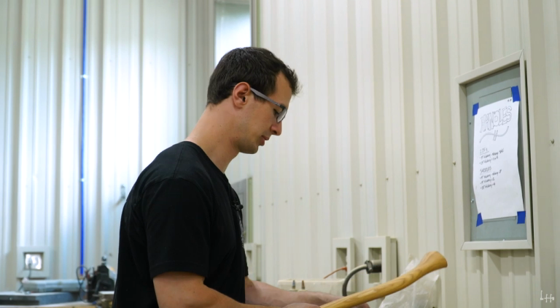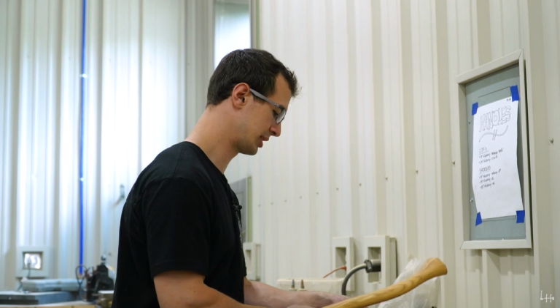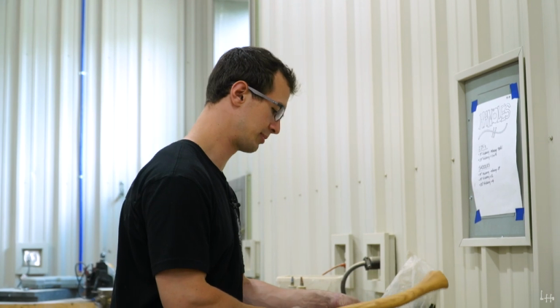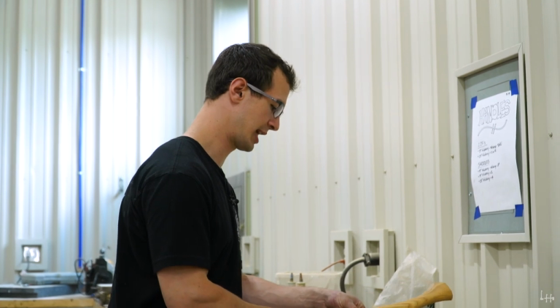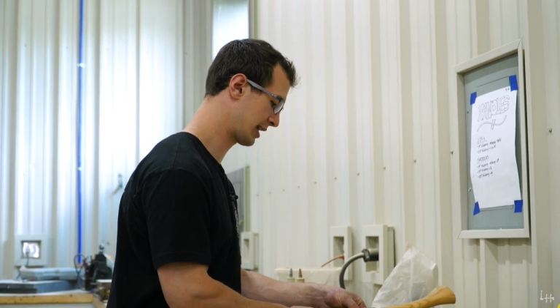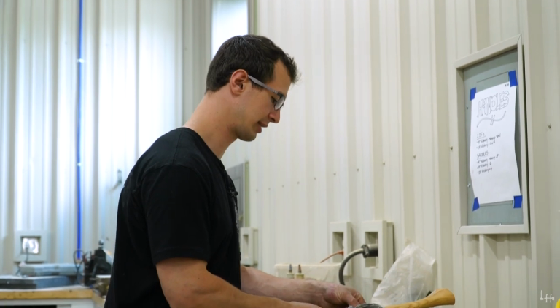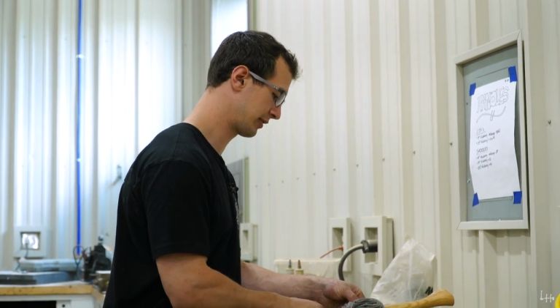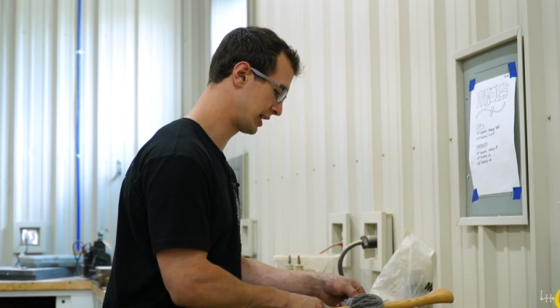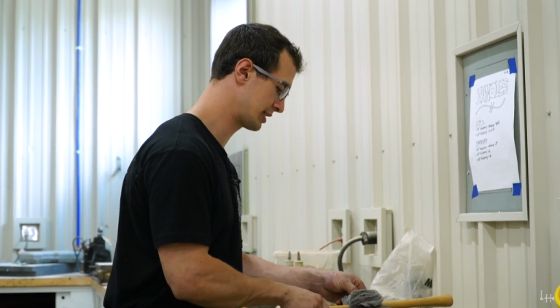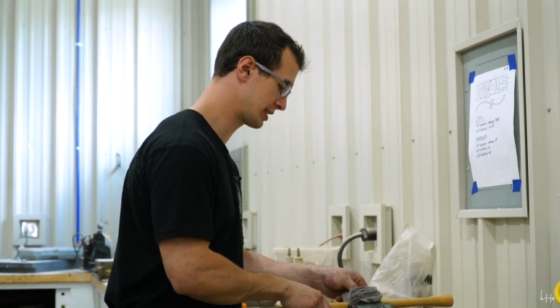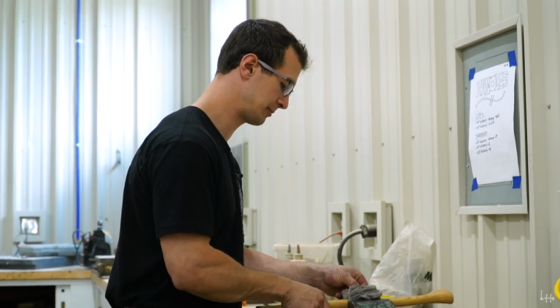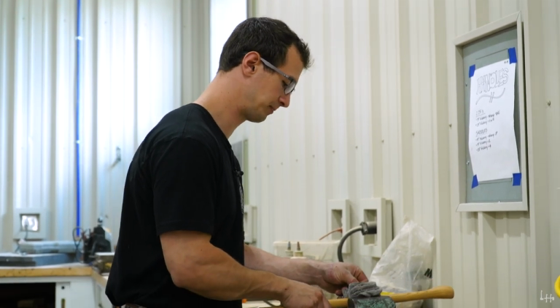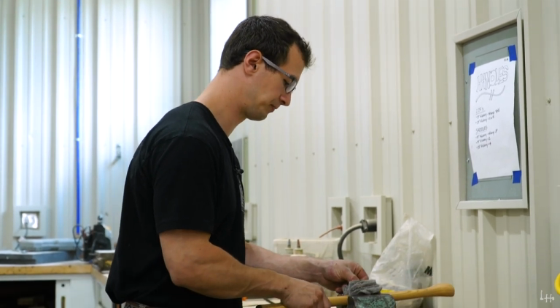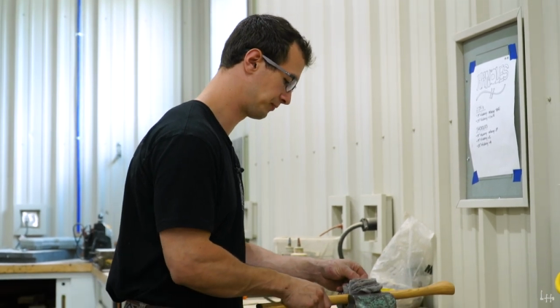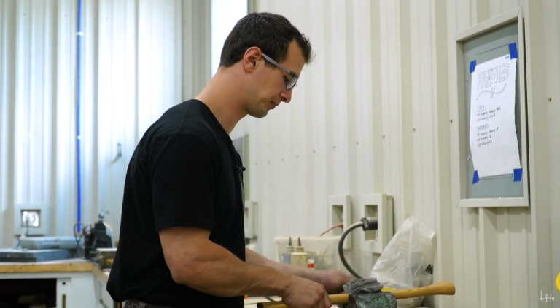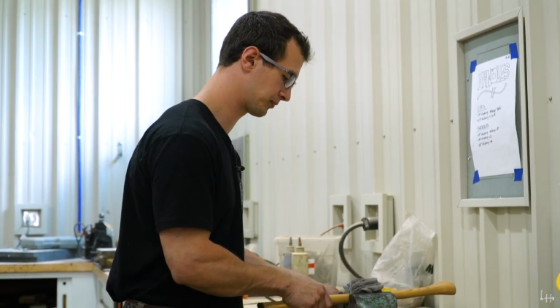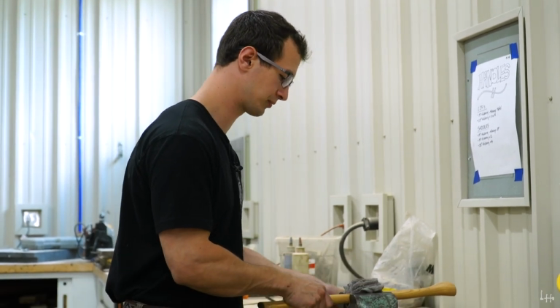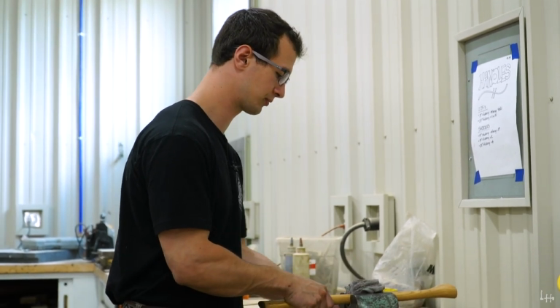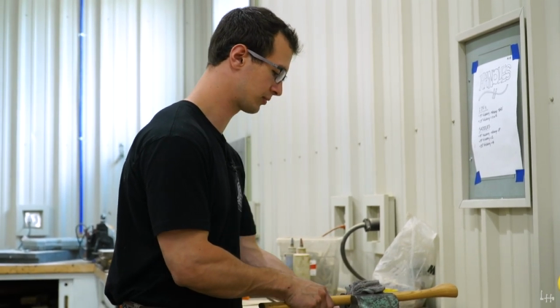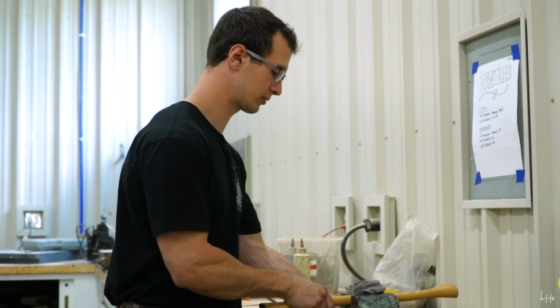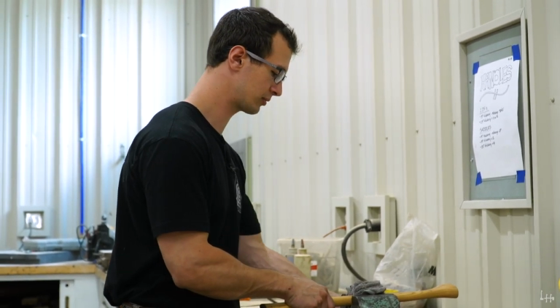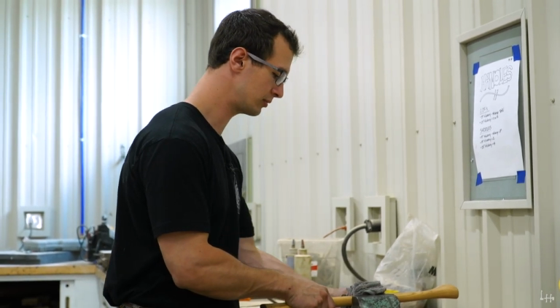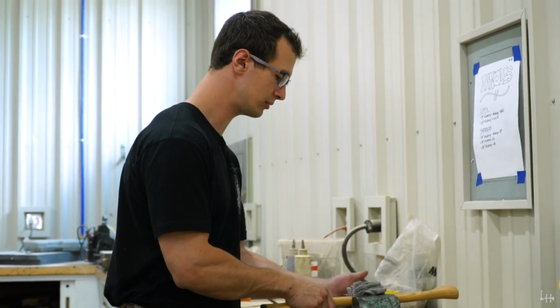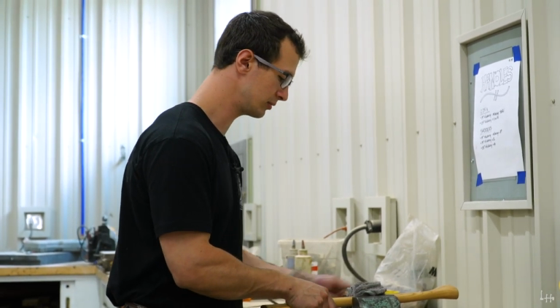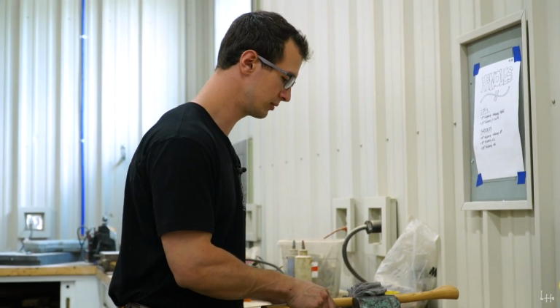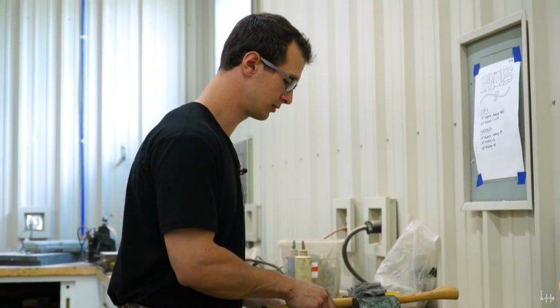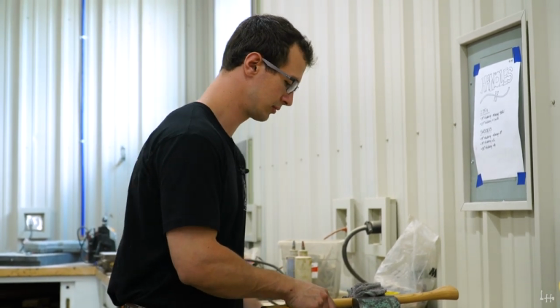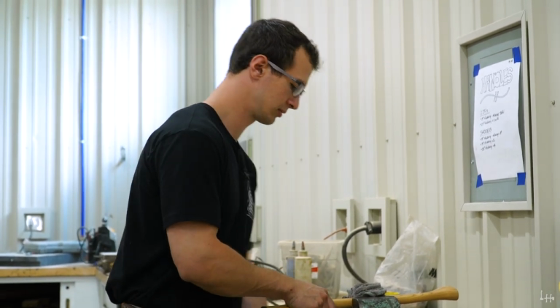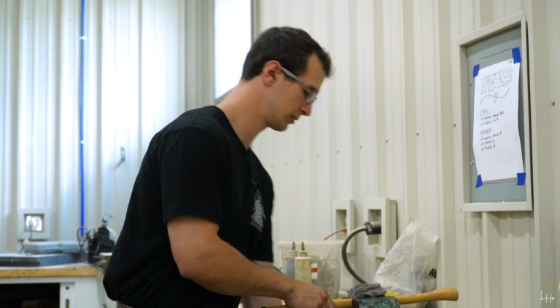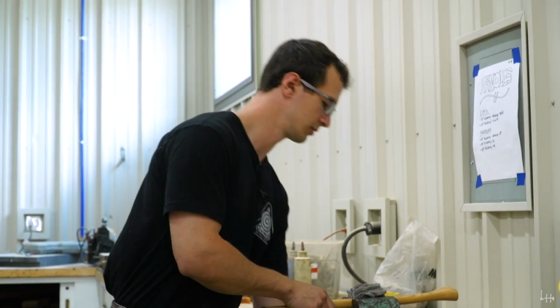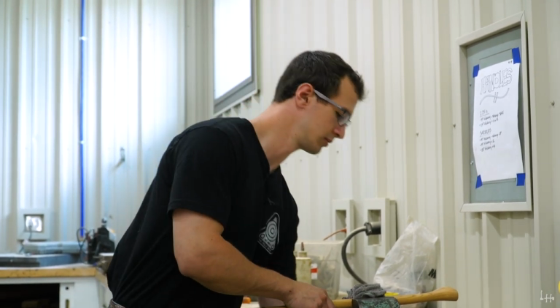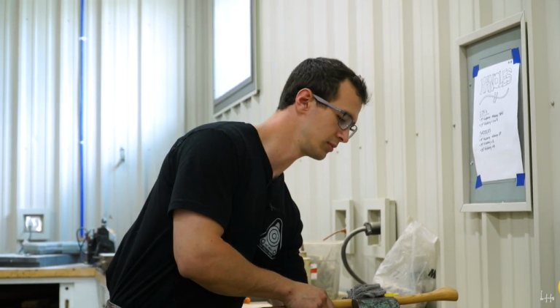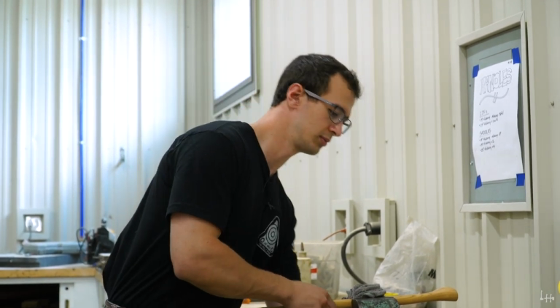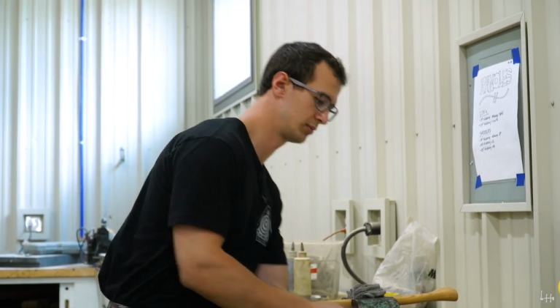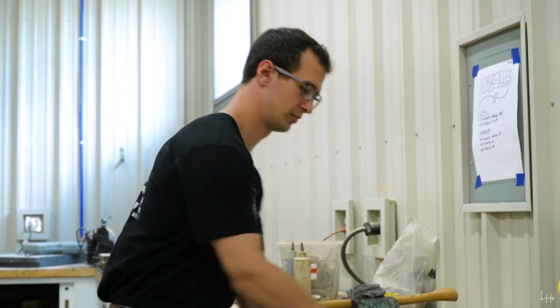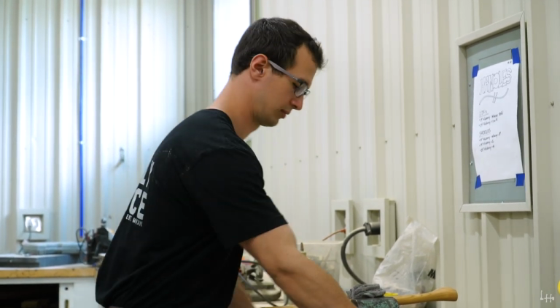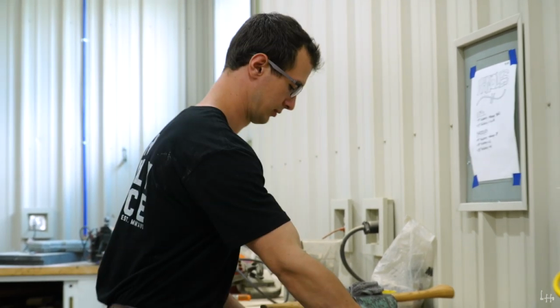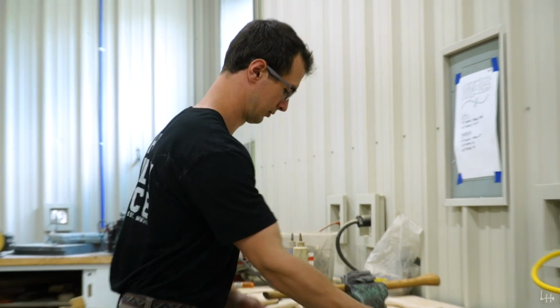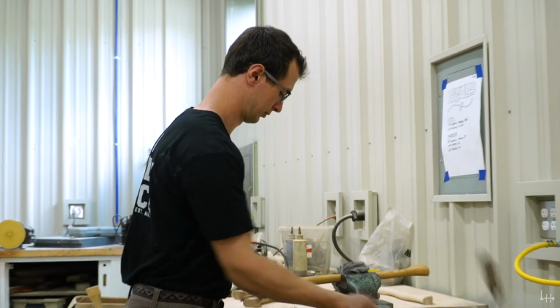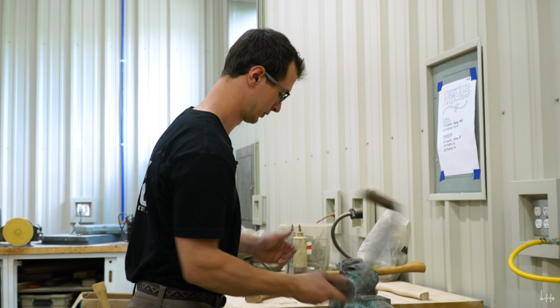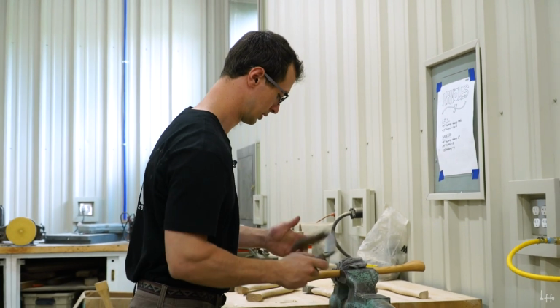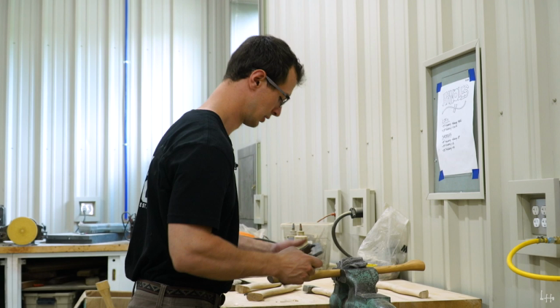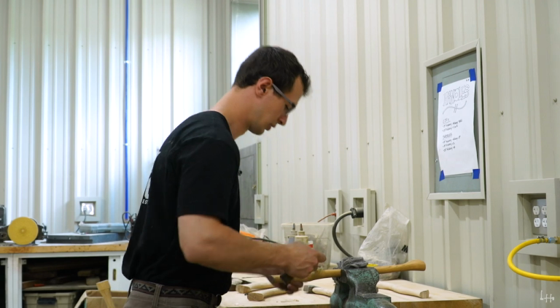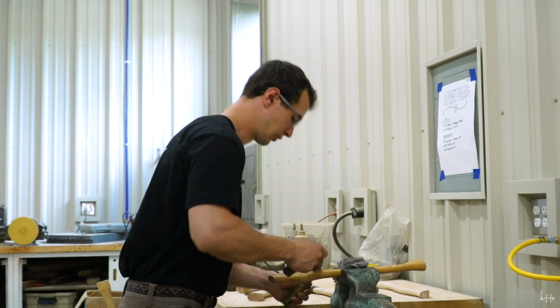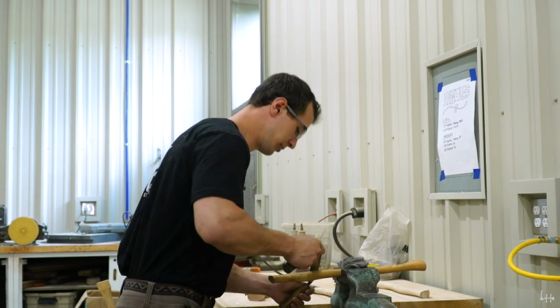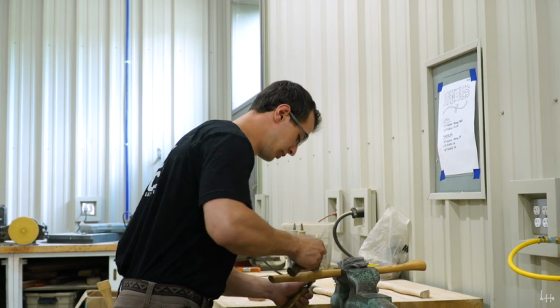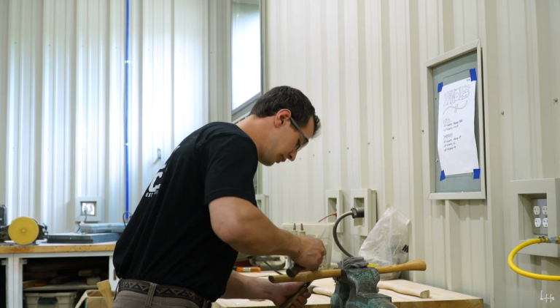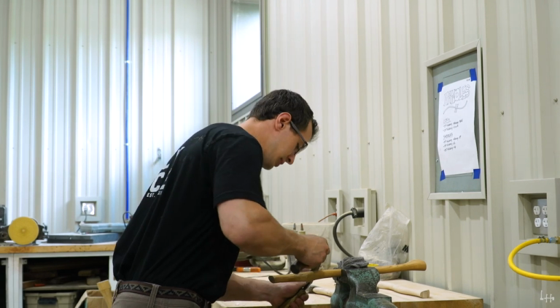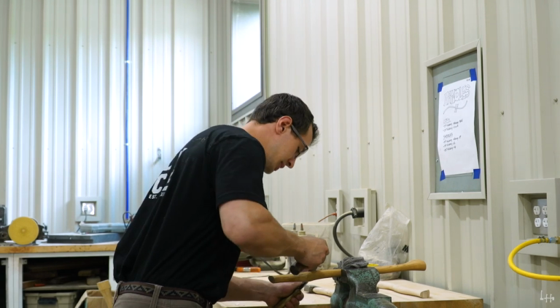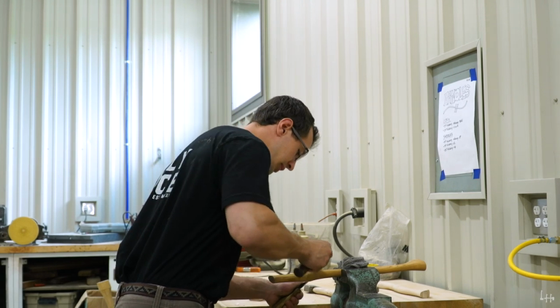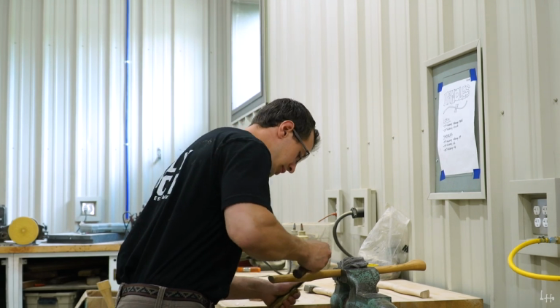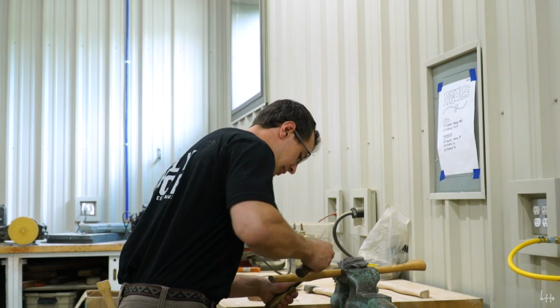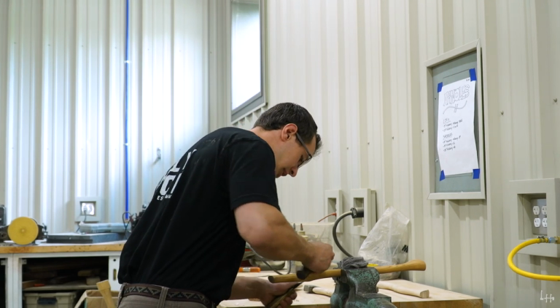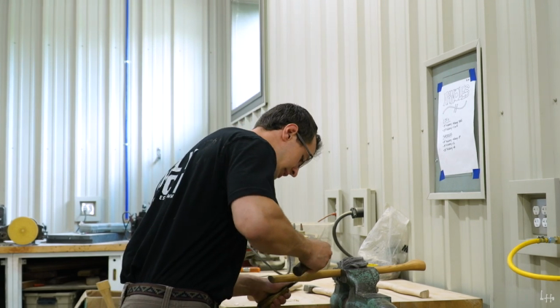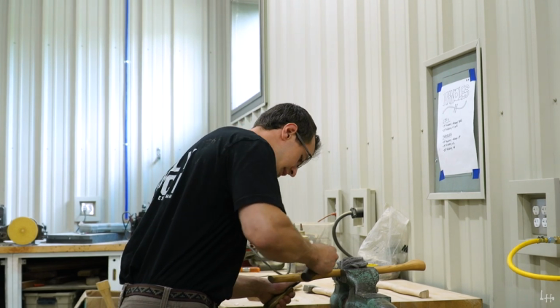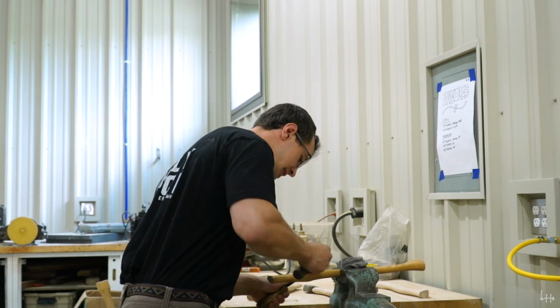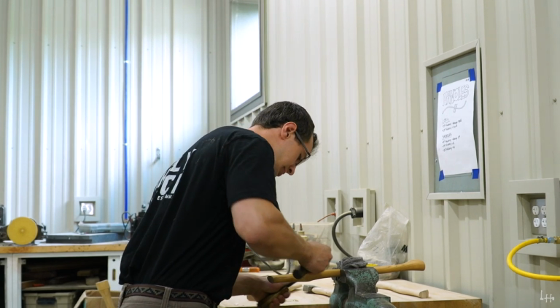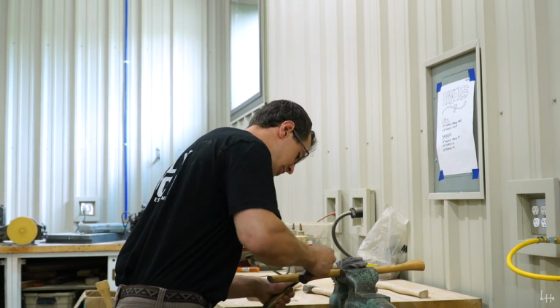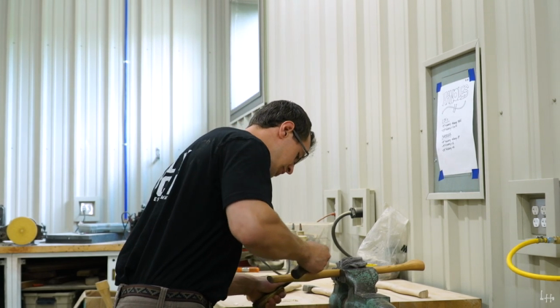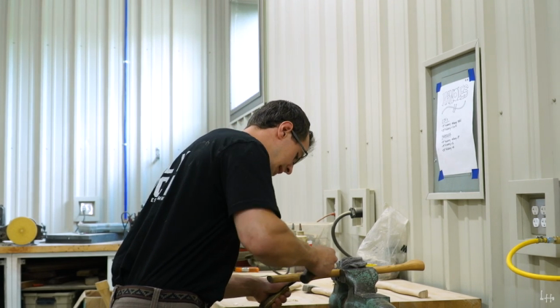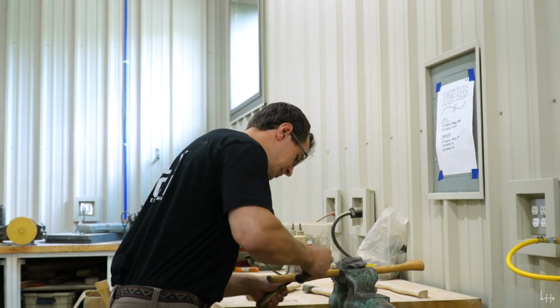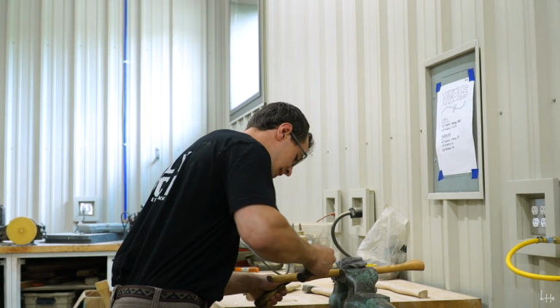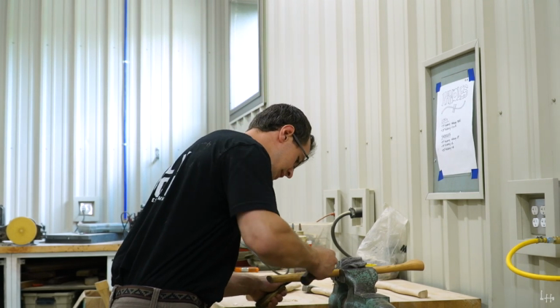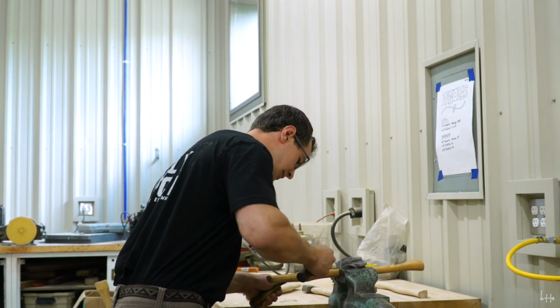The axe head is seated down far enough and we don't have any gaps, so we're pretty much done with all of that. What I need to do now is just make sure that it's straight, so I'm going to do a little bit of kicking in. I'll put this back in the vise and remove material where it needs to be dropped in.